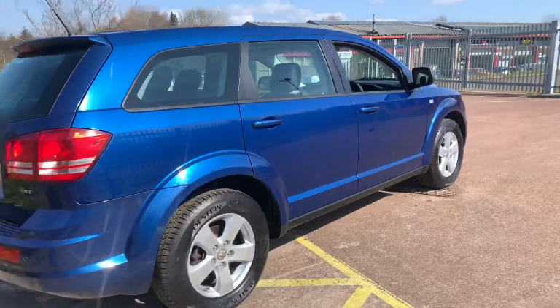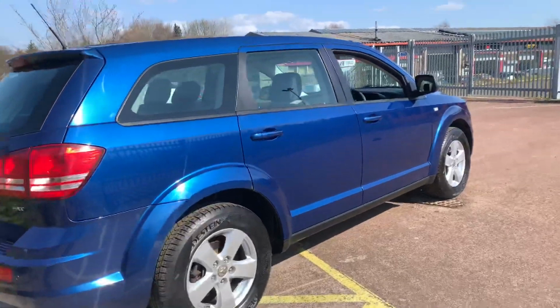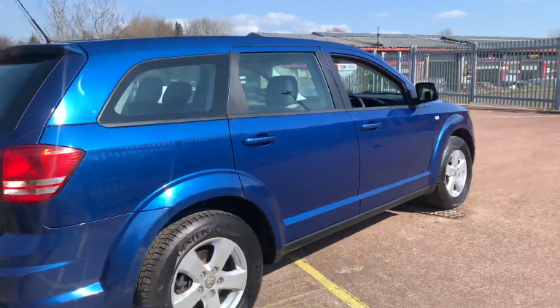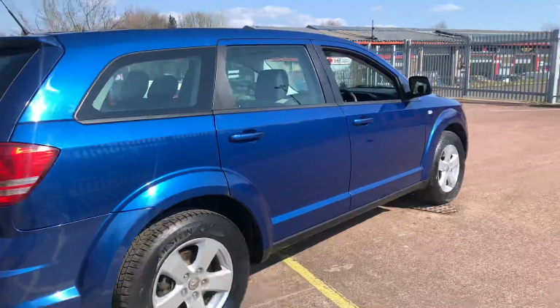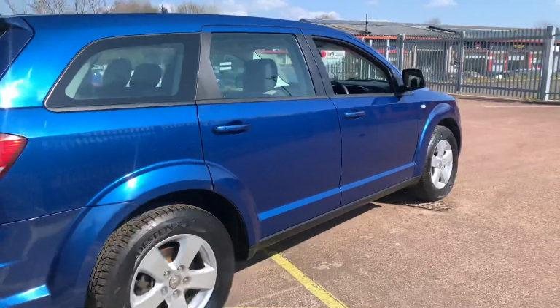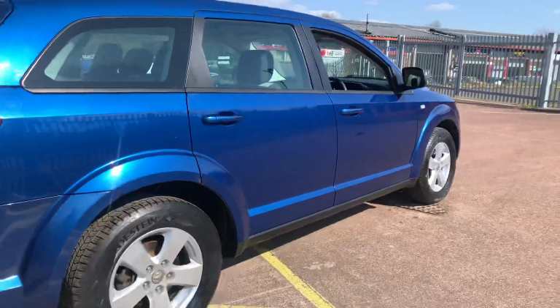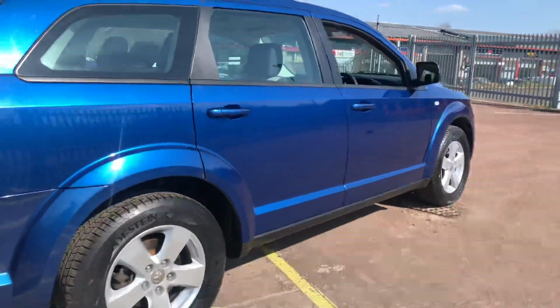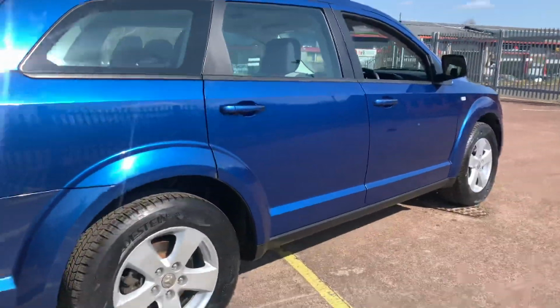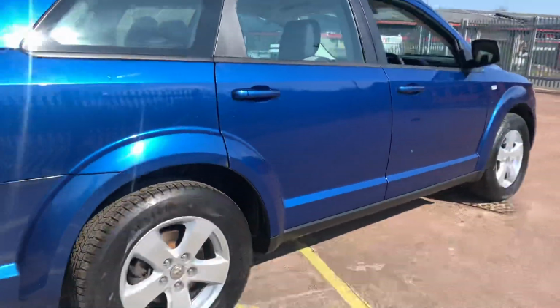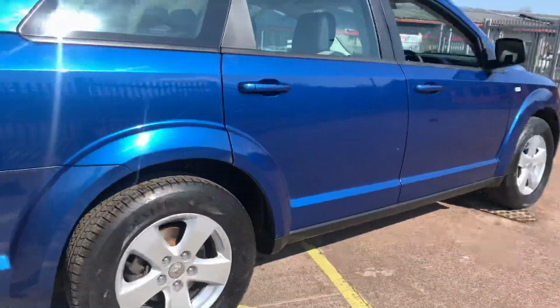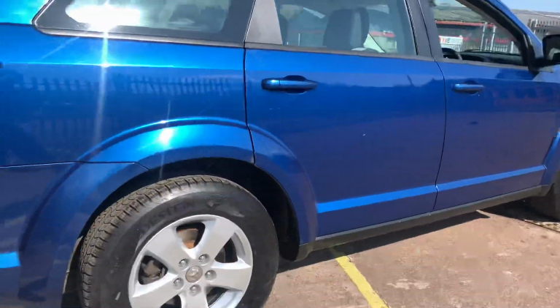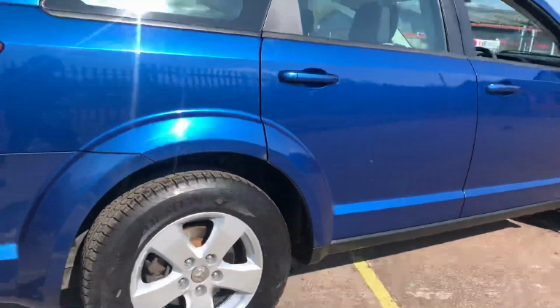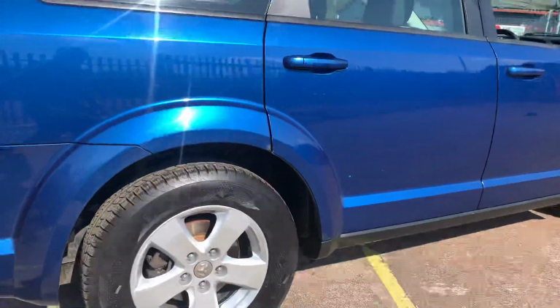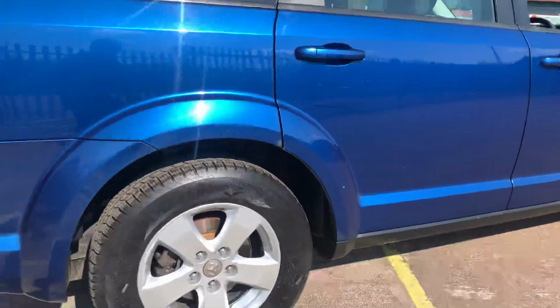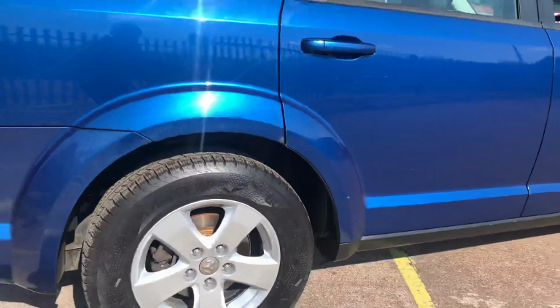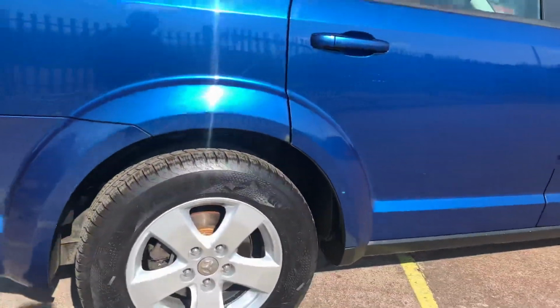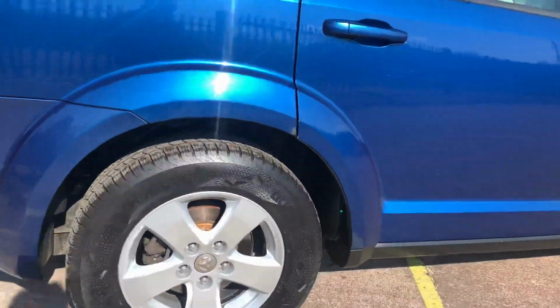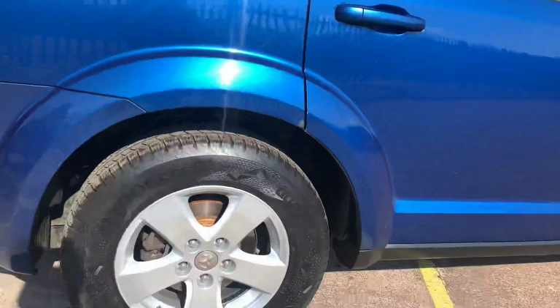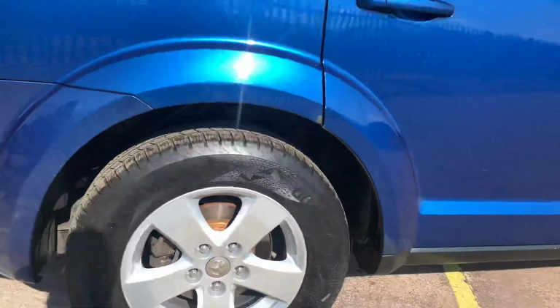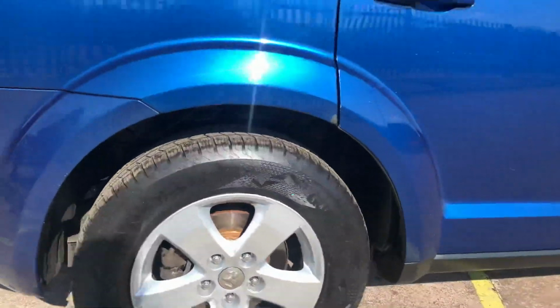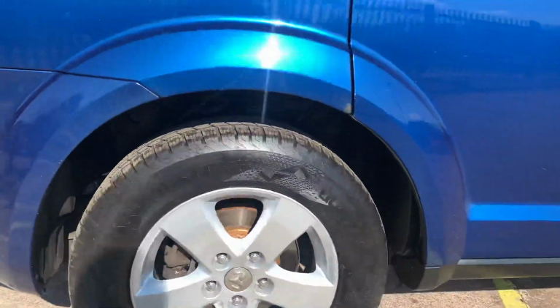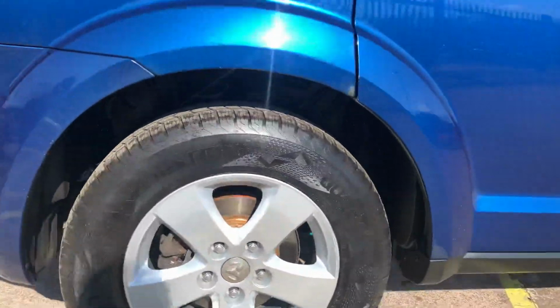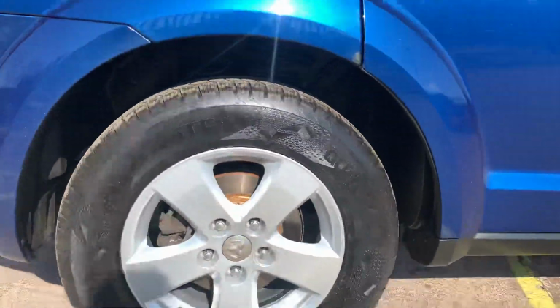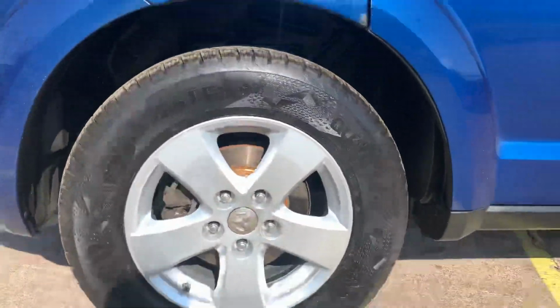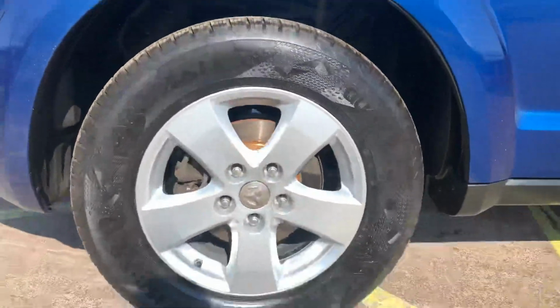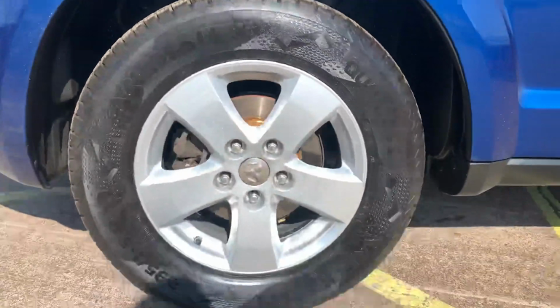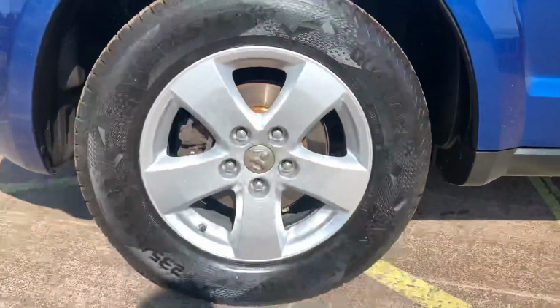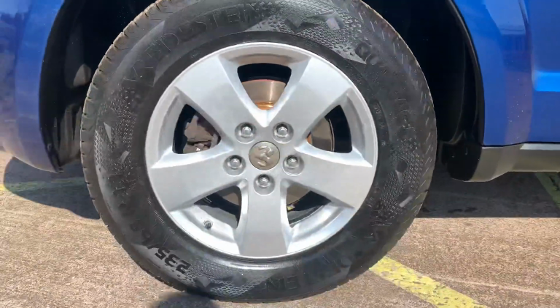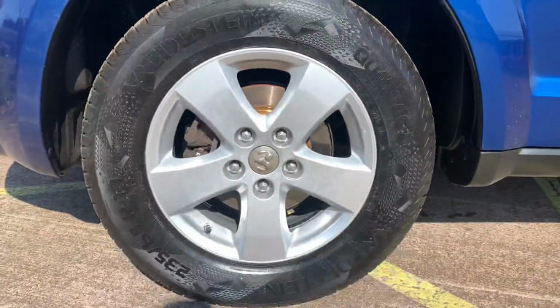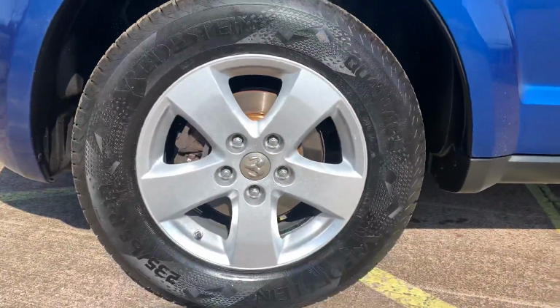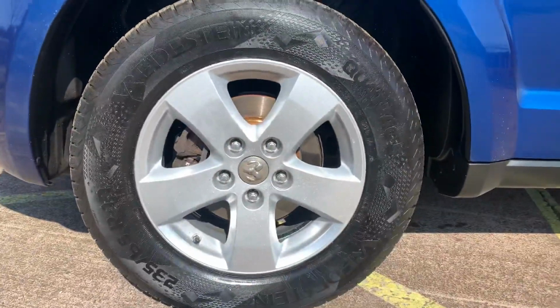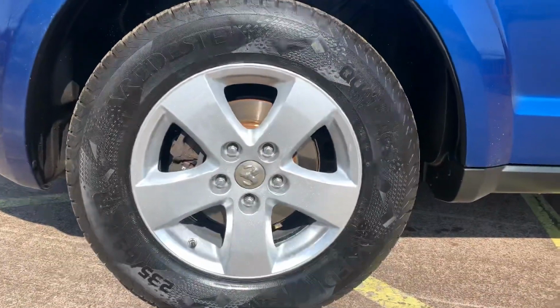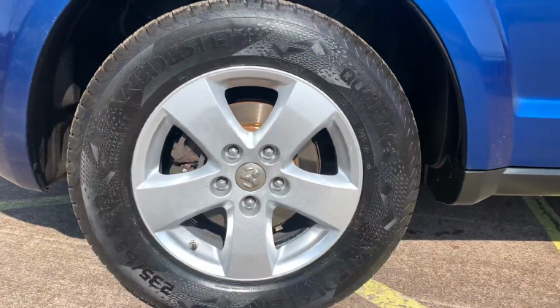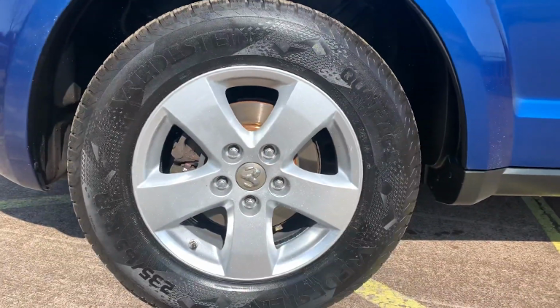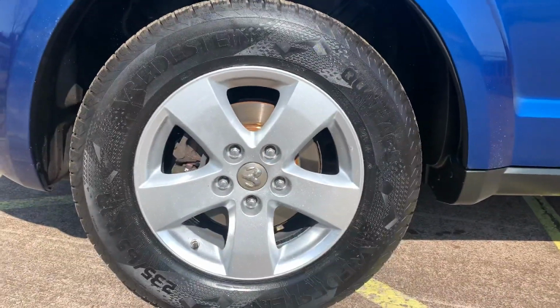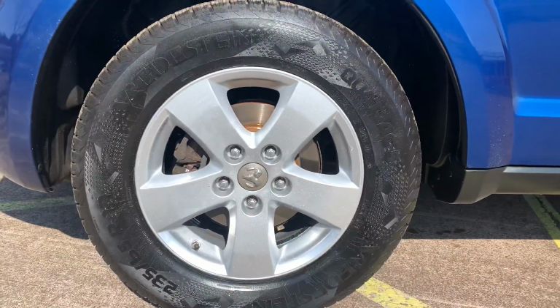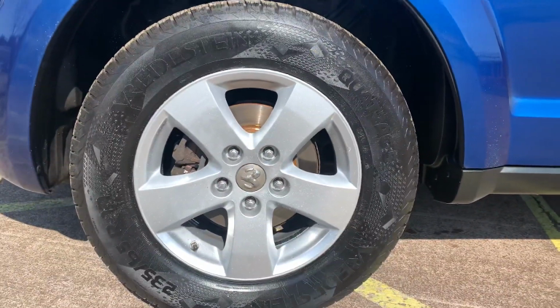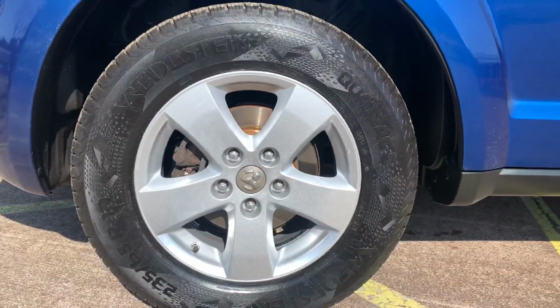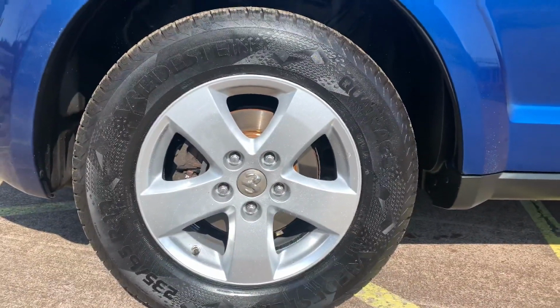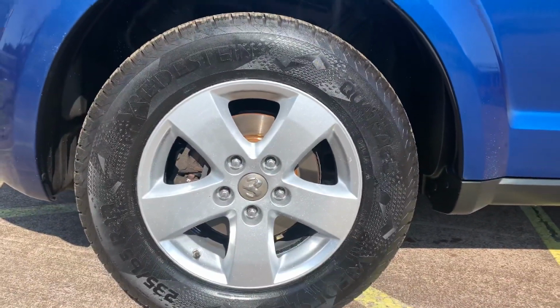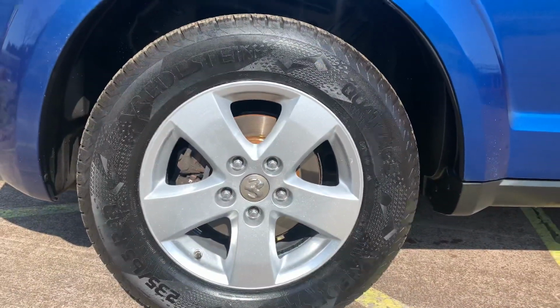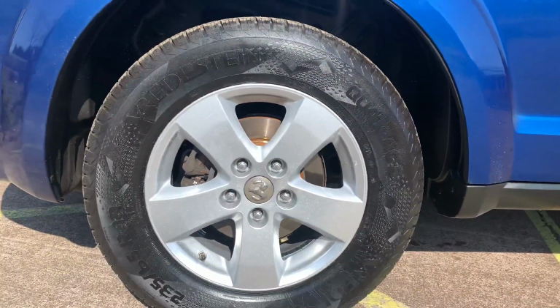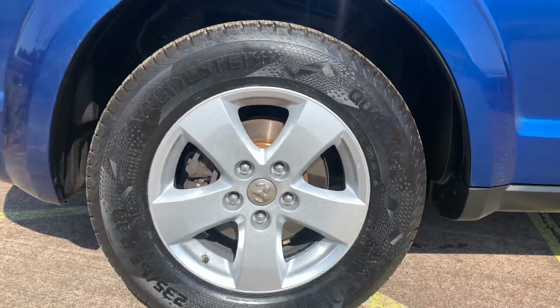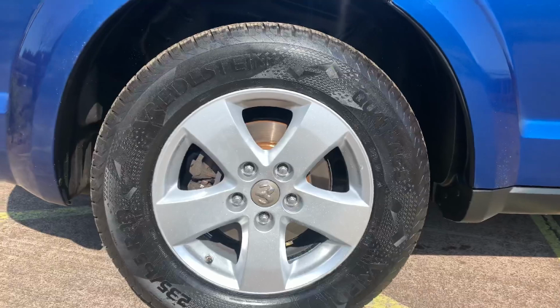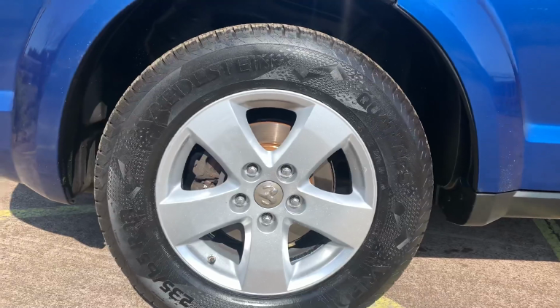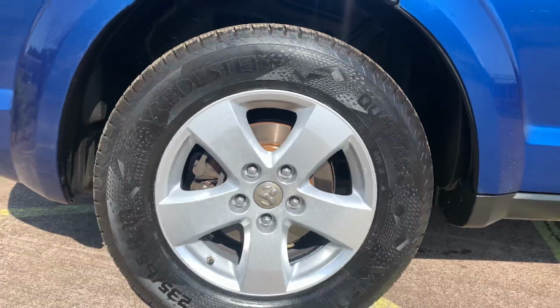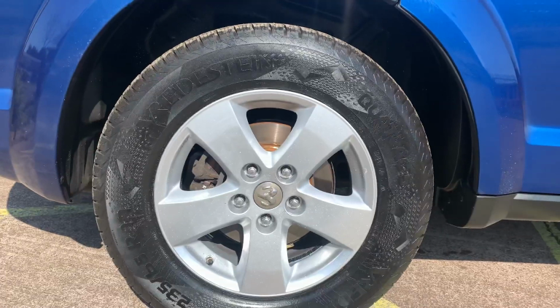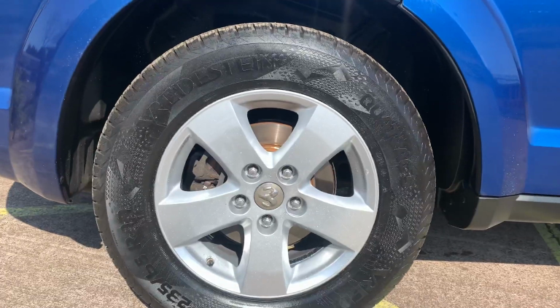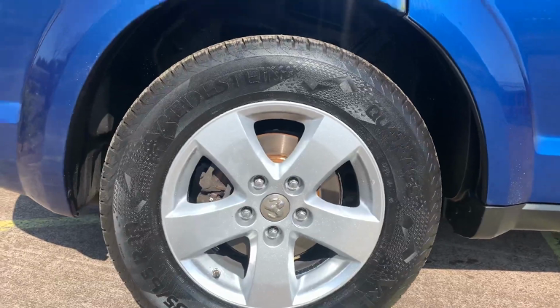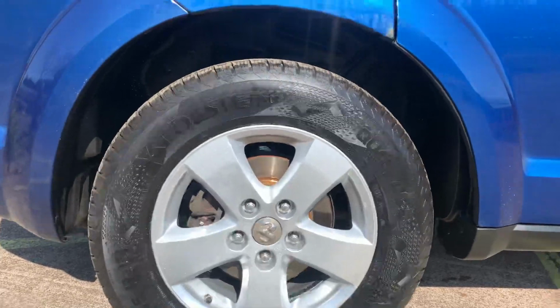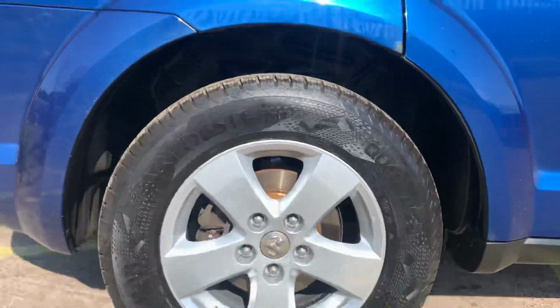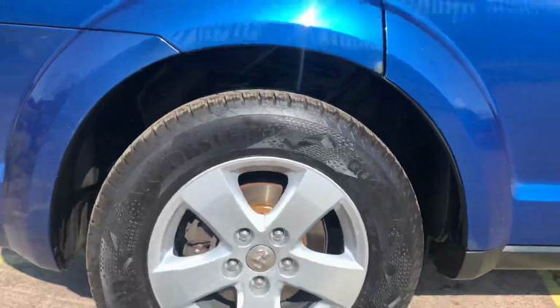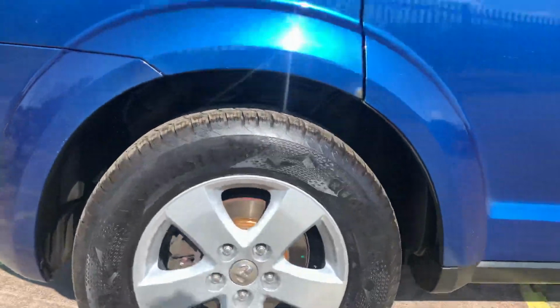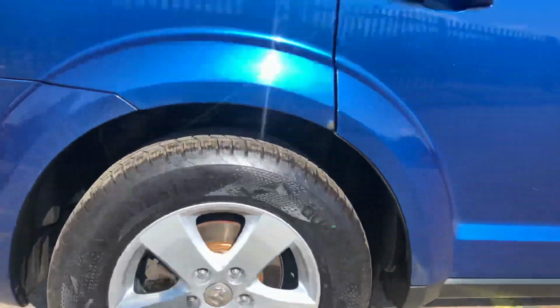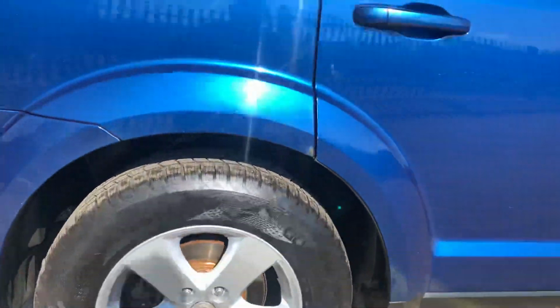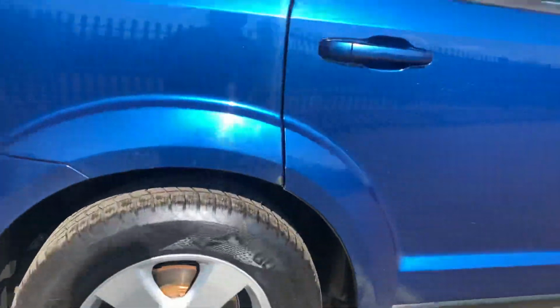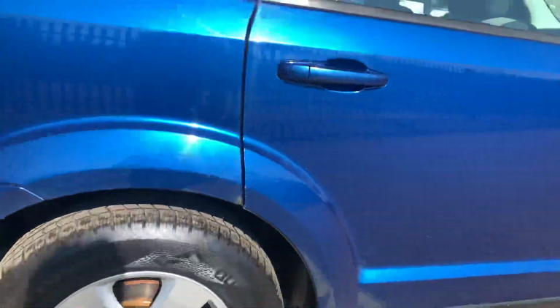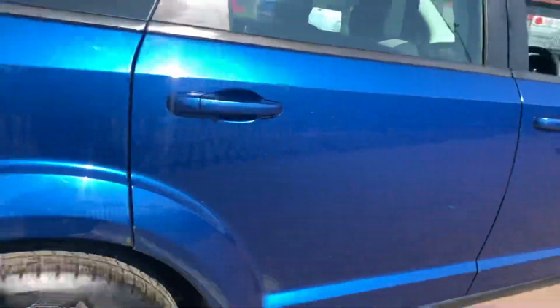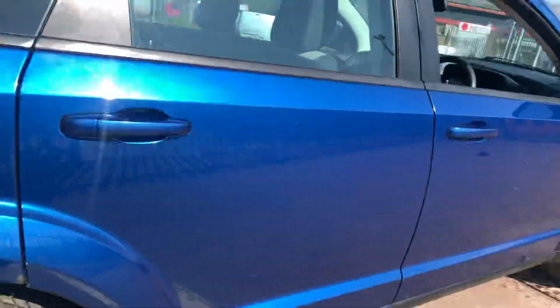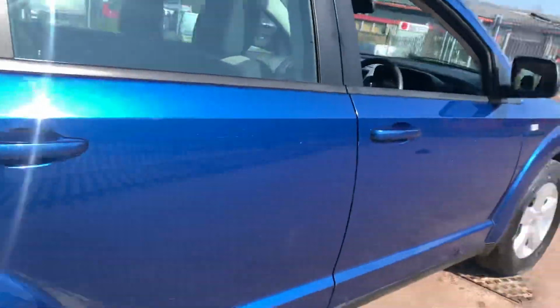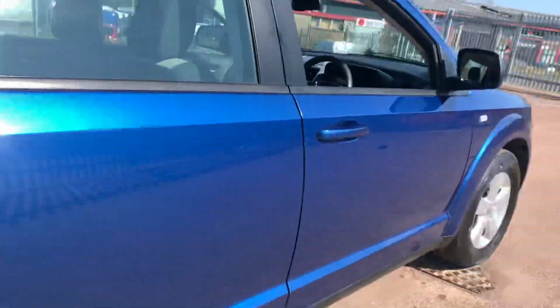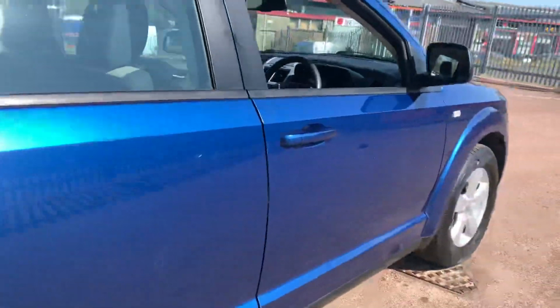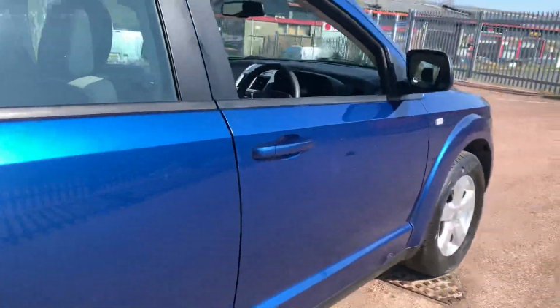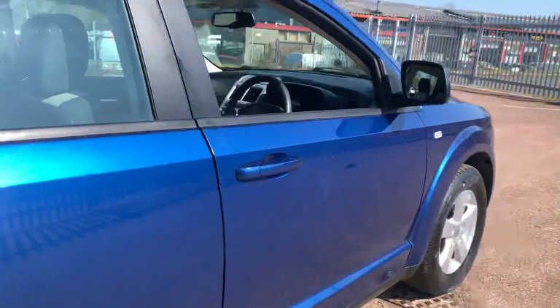Lovely metallic blue paintwork. The wheels are in immaculate condition — they've just been refurbished — and as you can see there, there's new rear brake discs and pads as well.